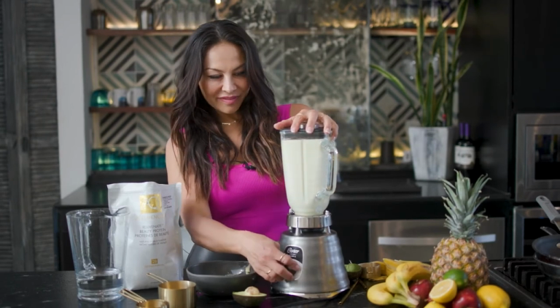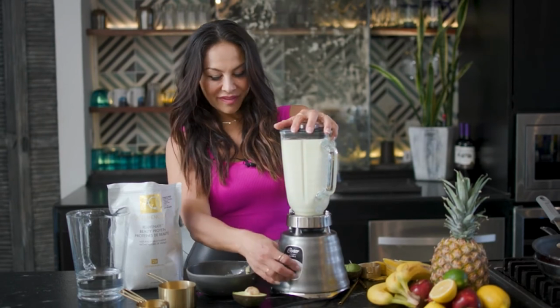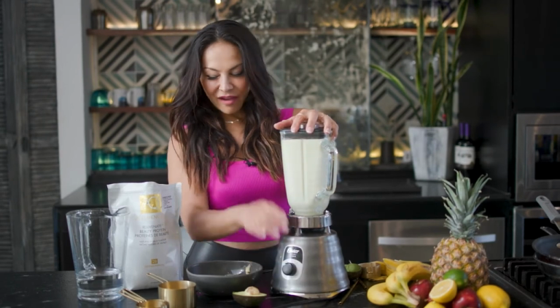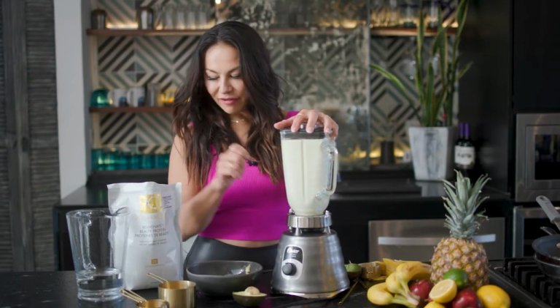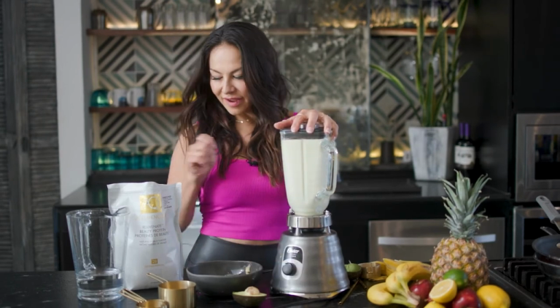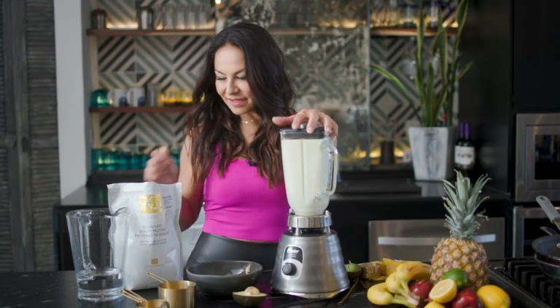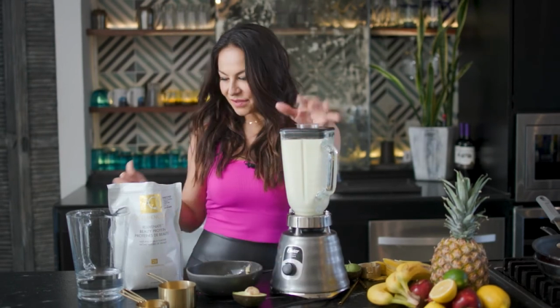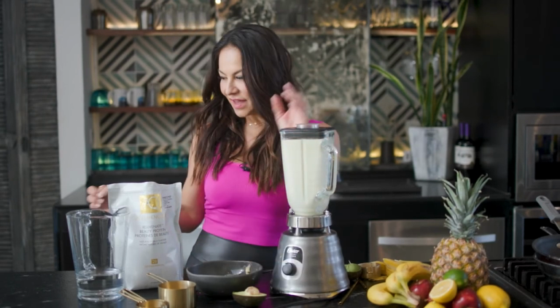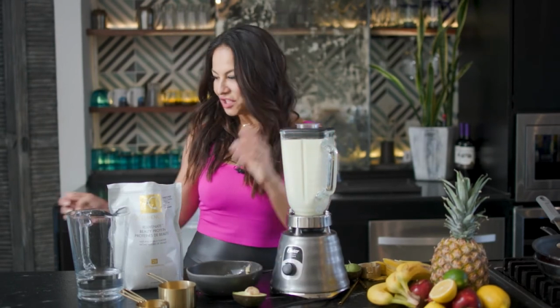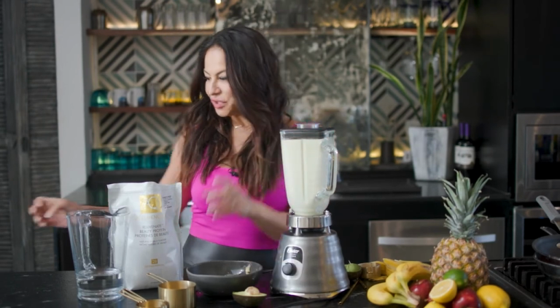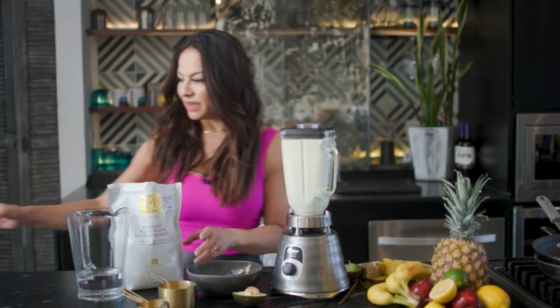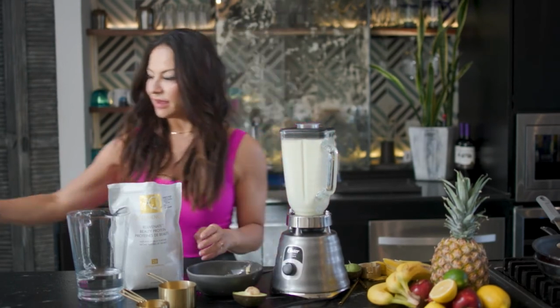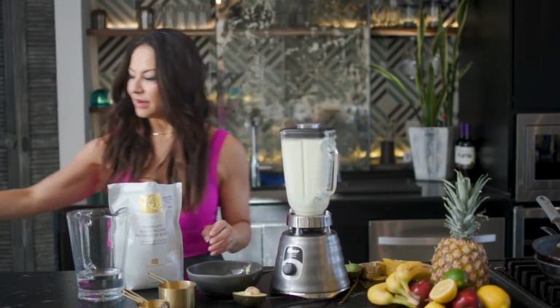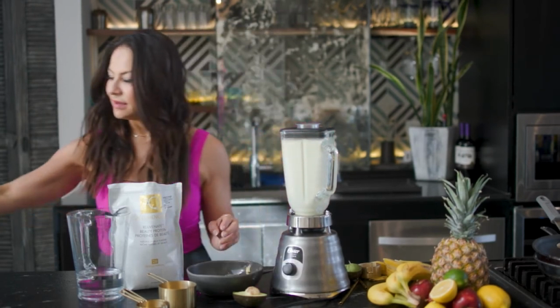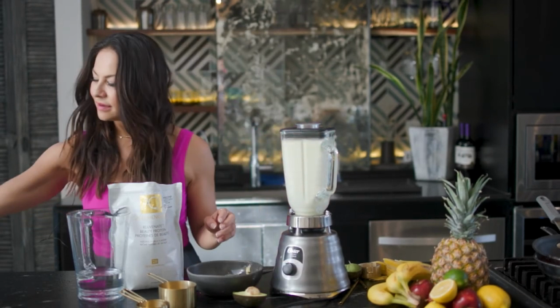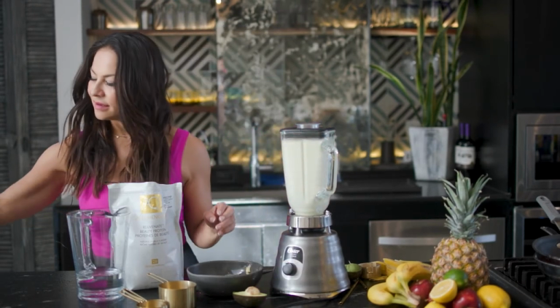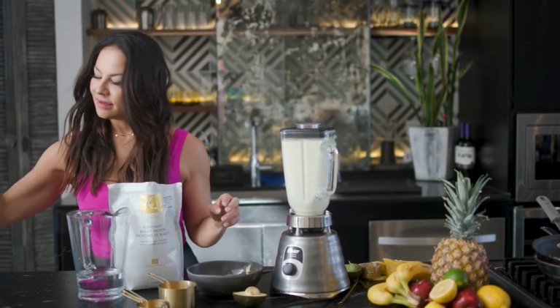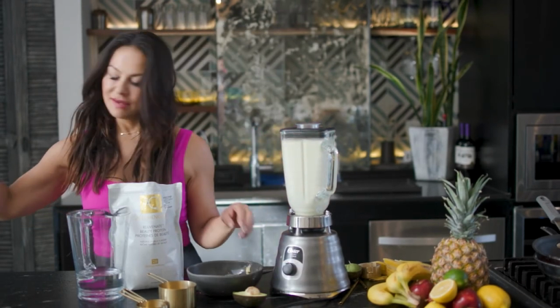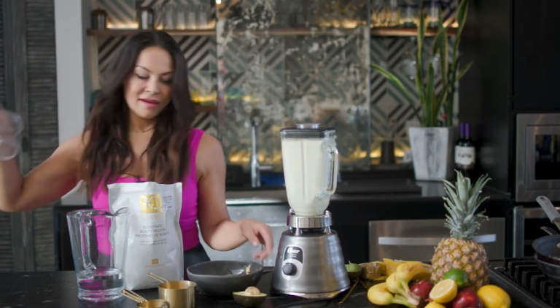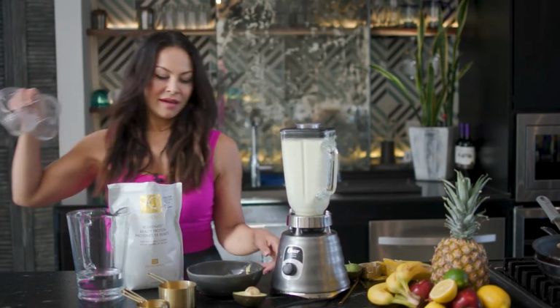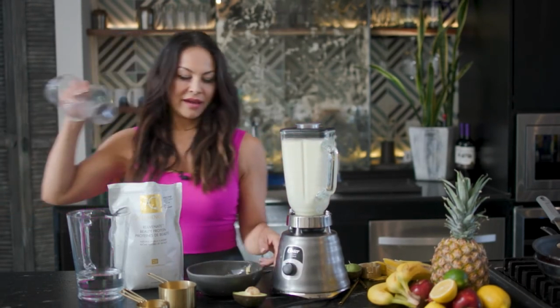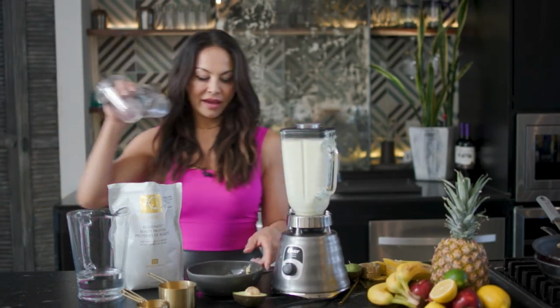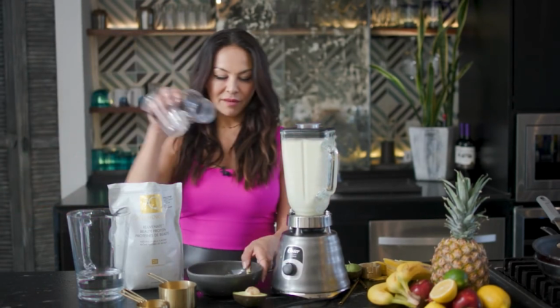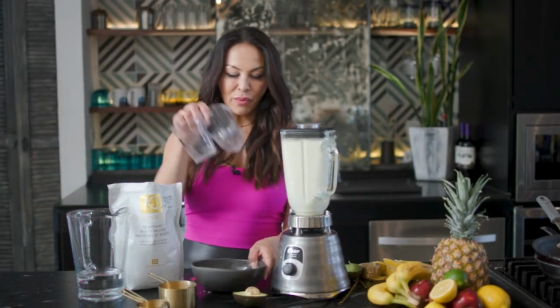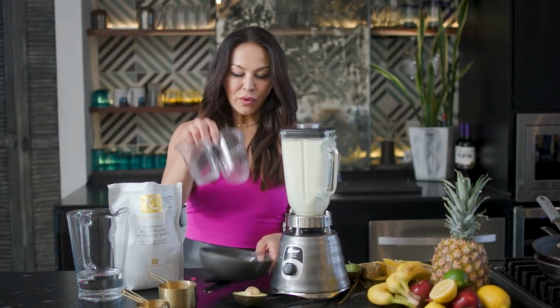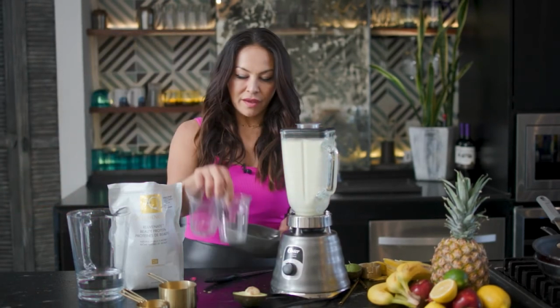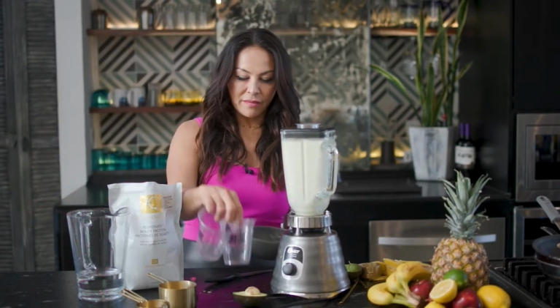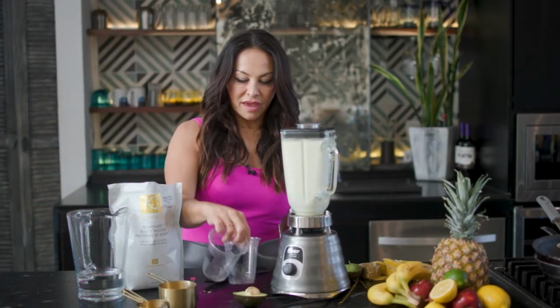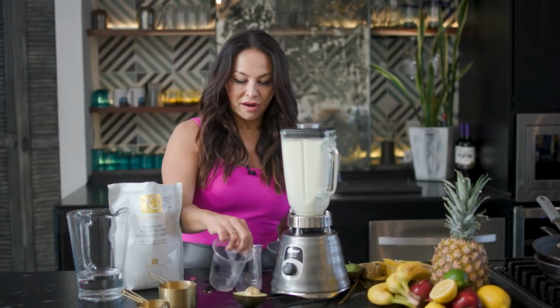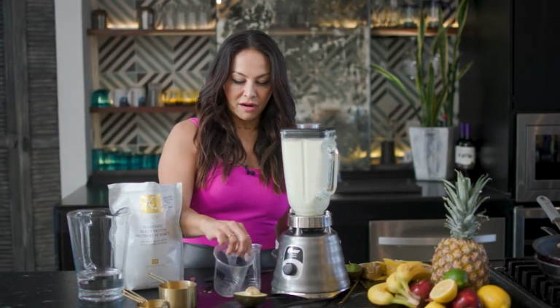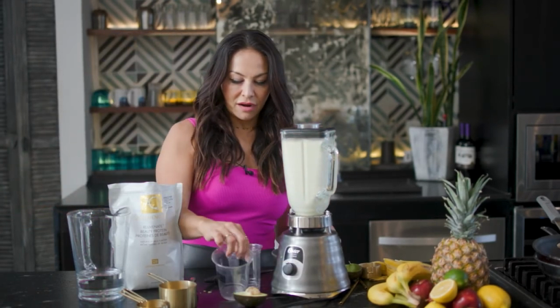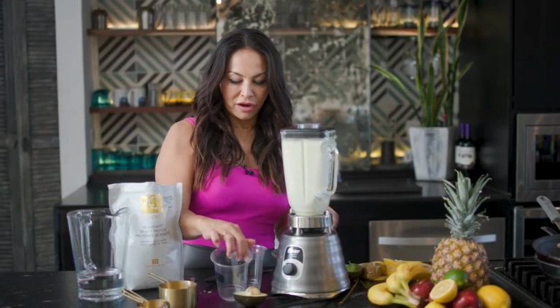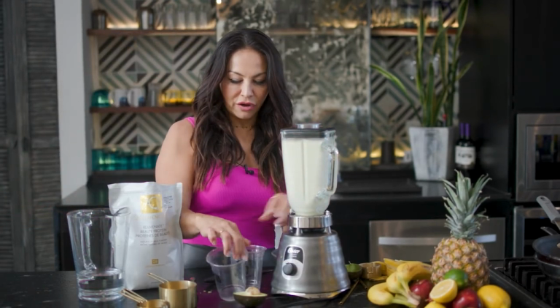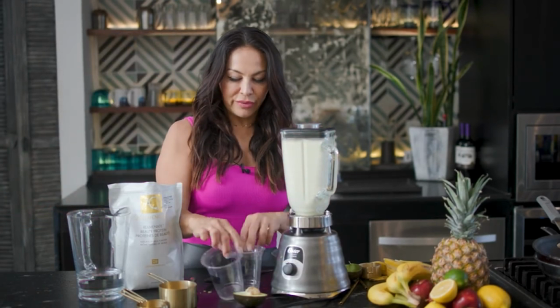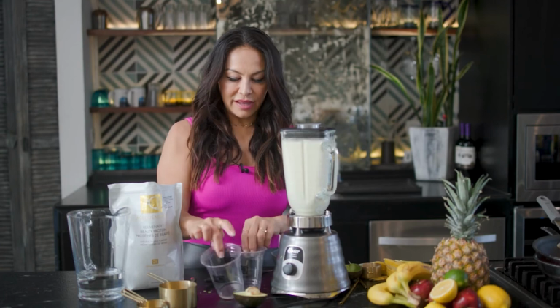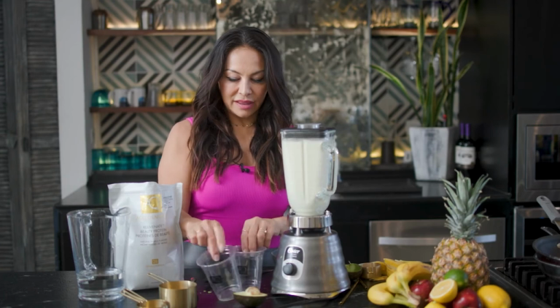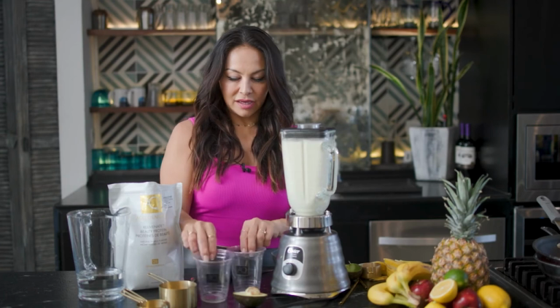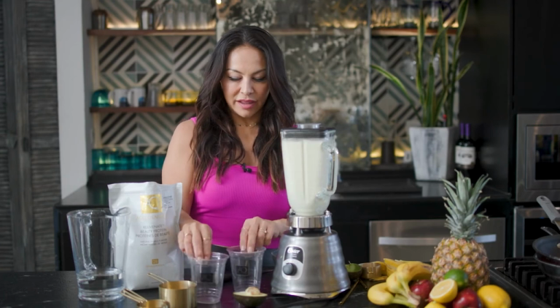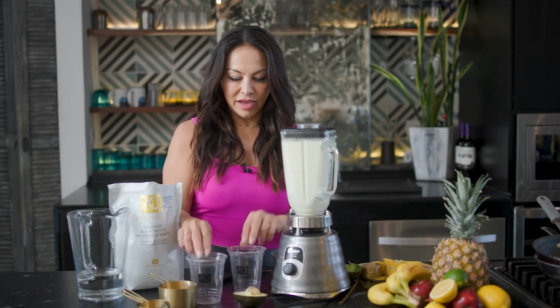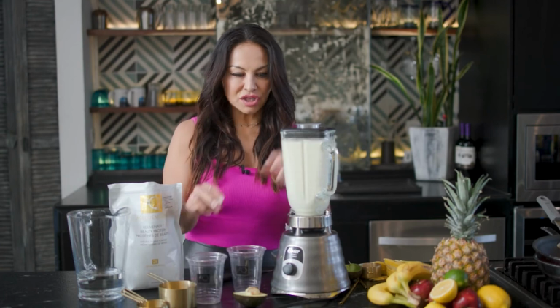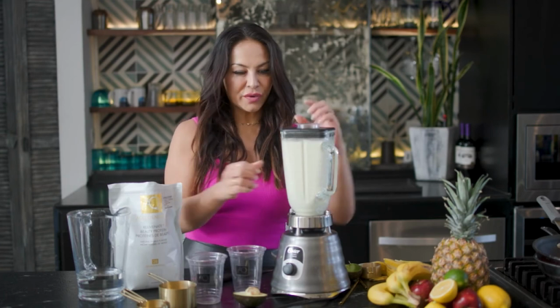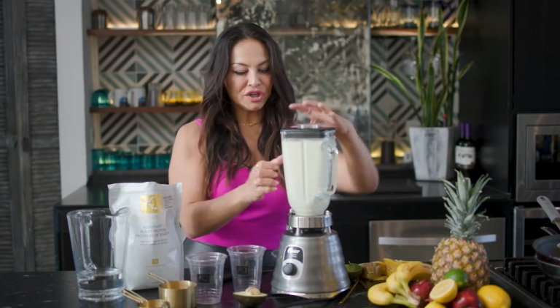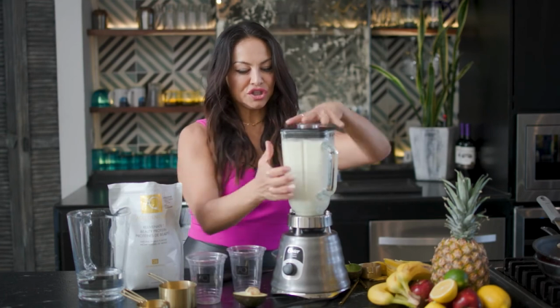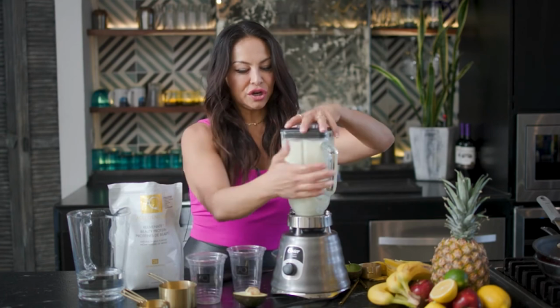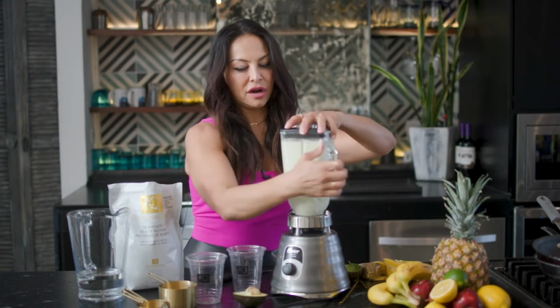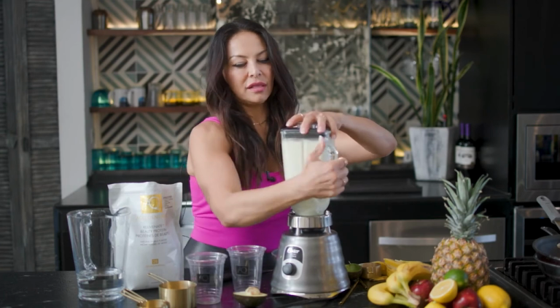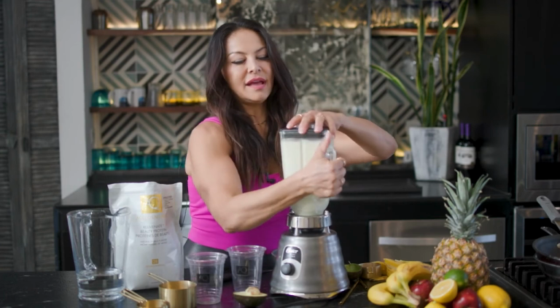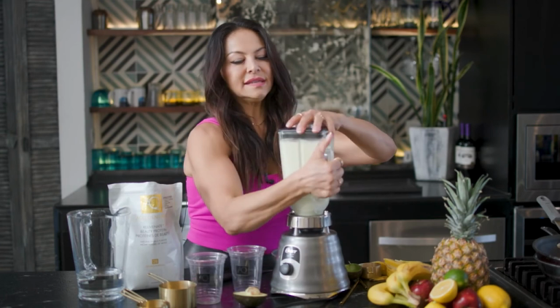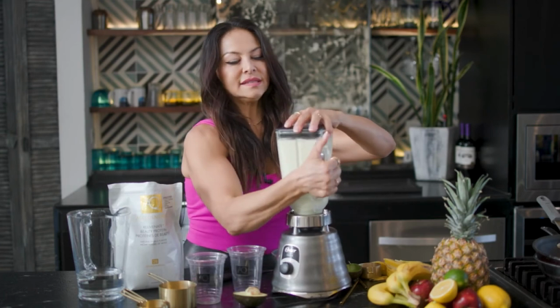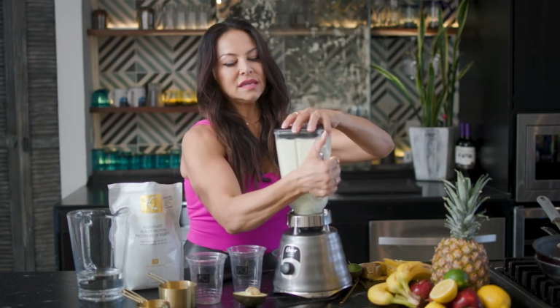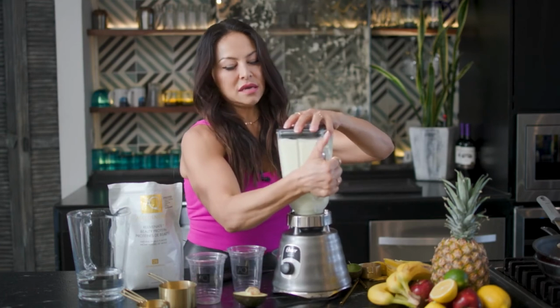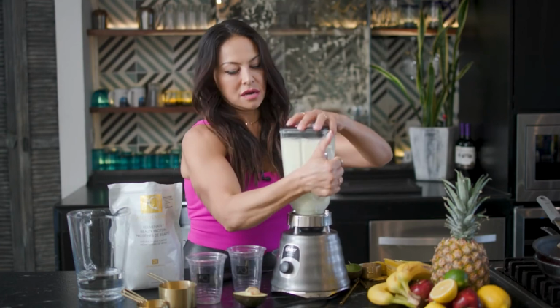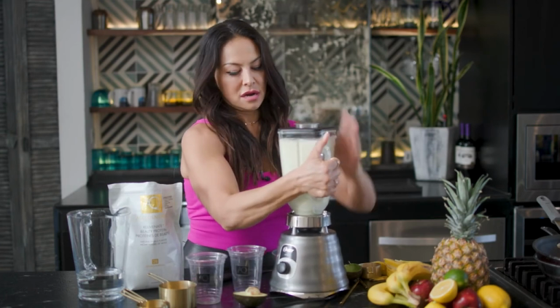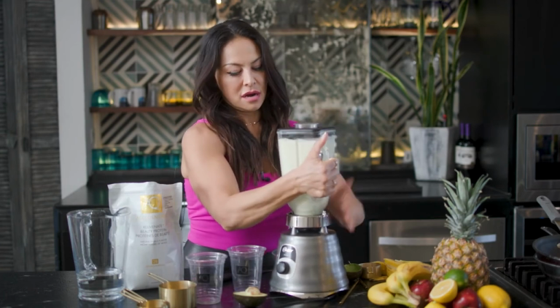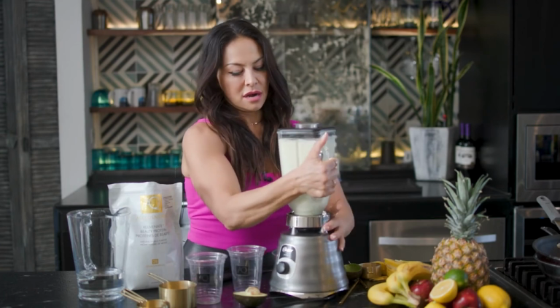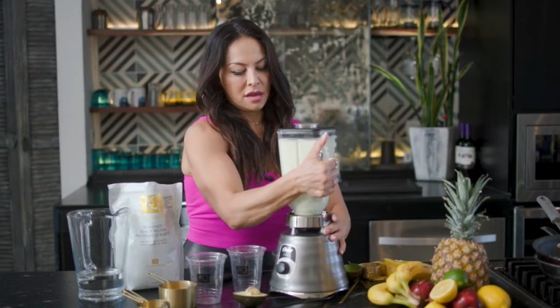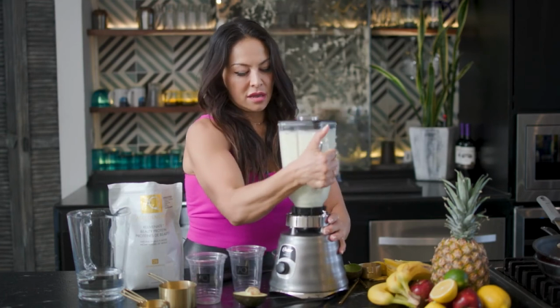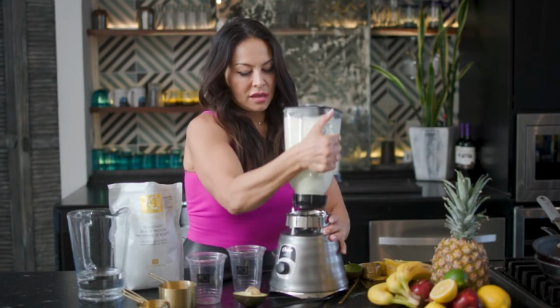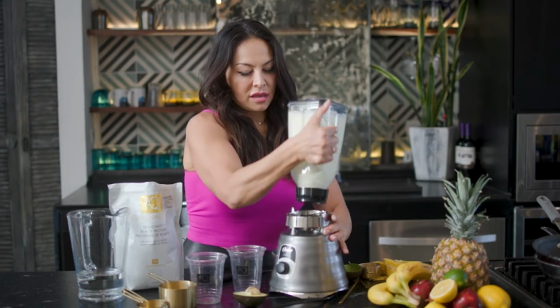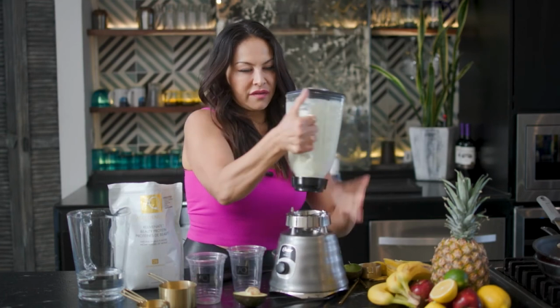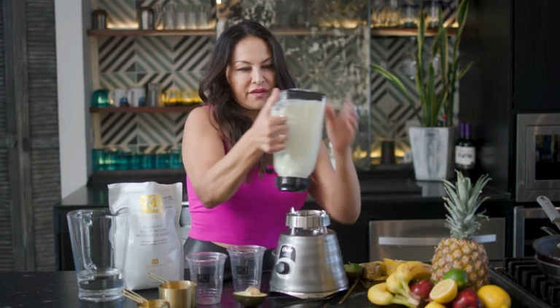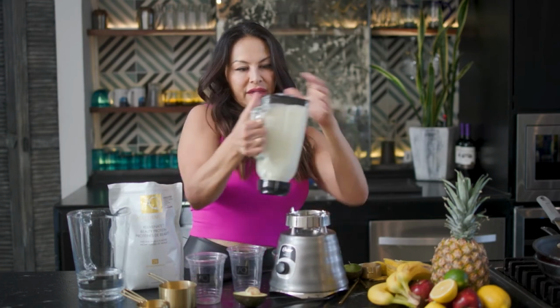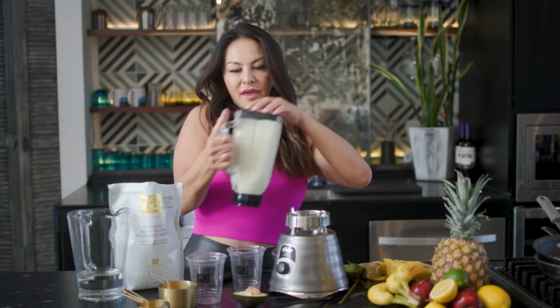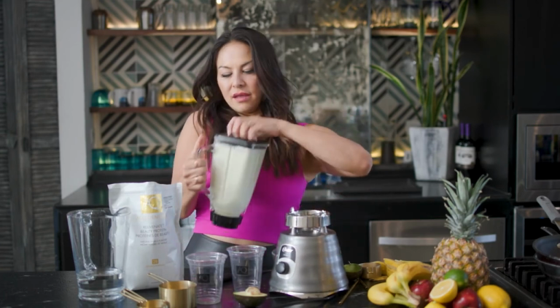All right, so that should be good. I'm going to pour them into our great little Age Cruncher glasses here.